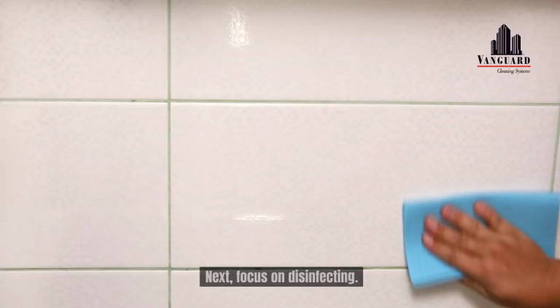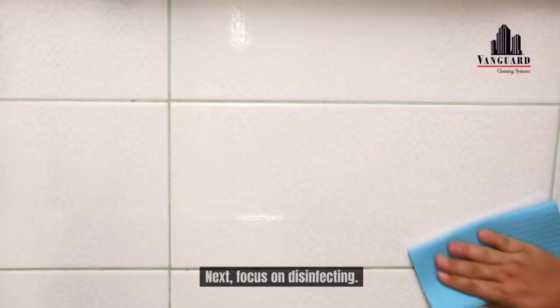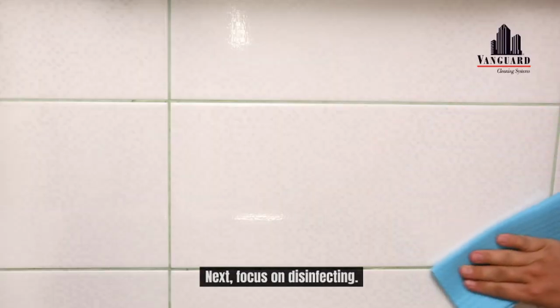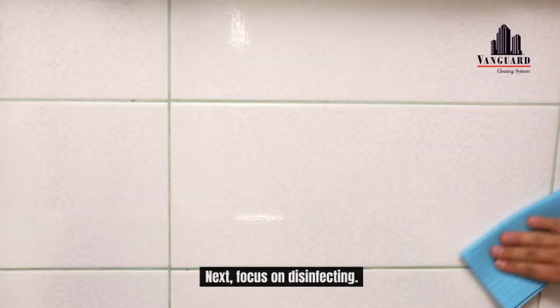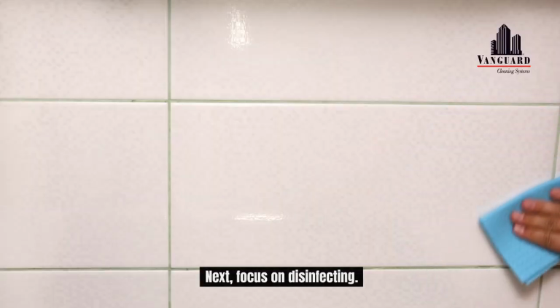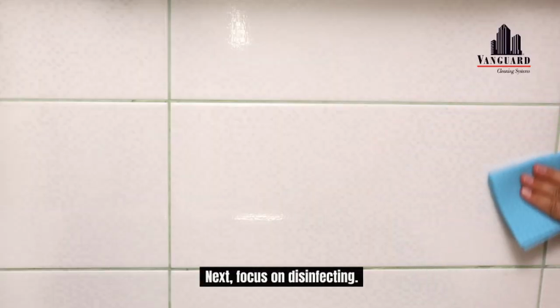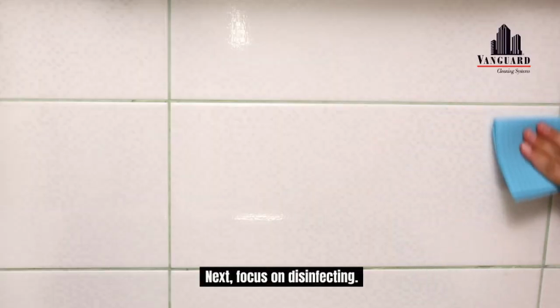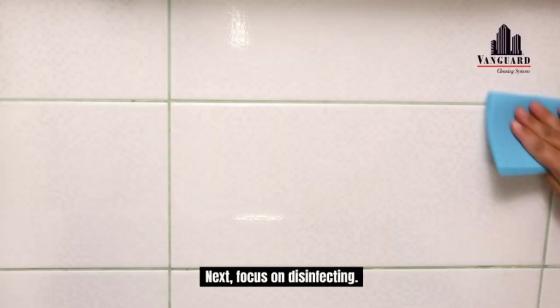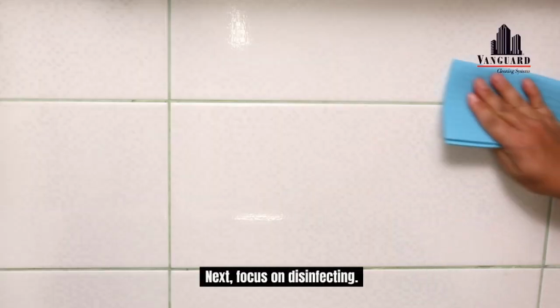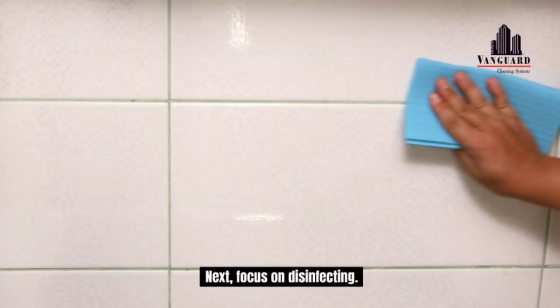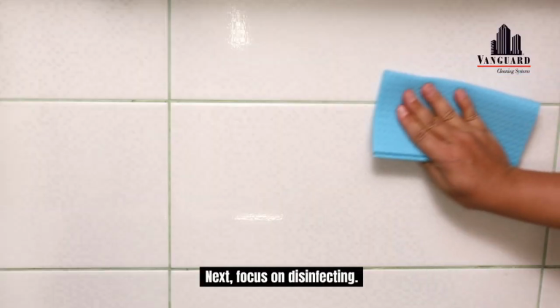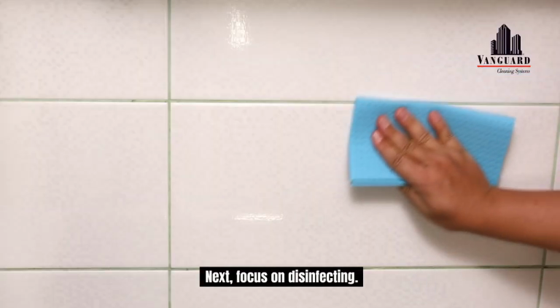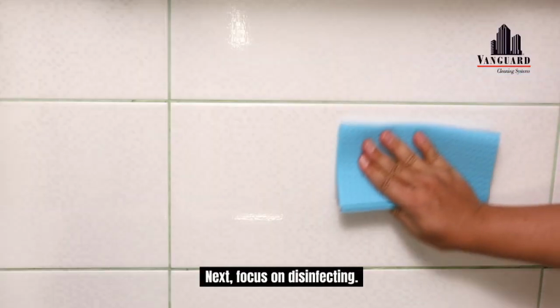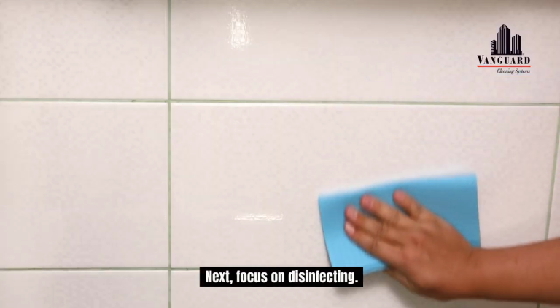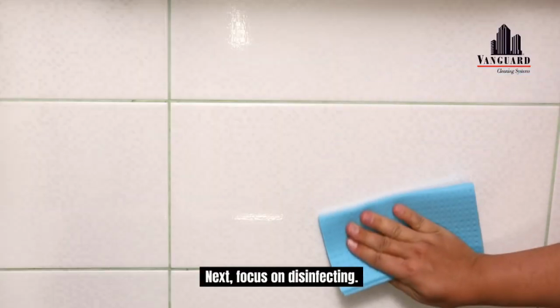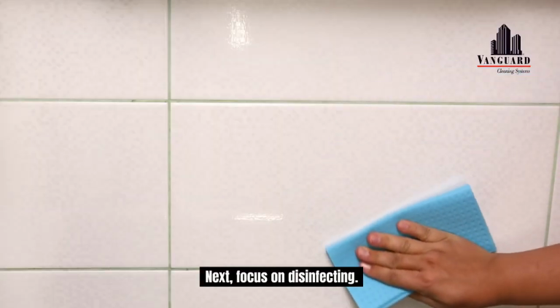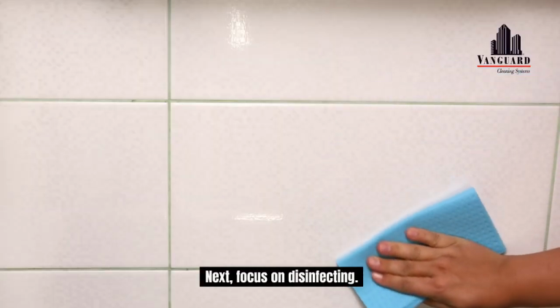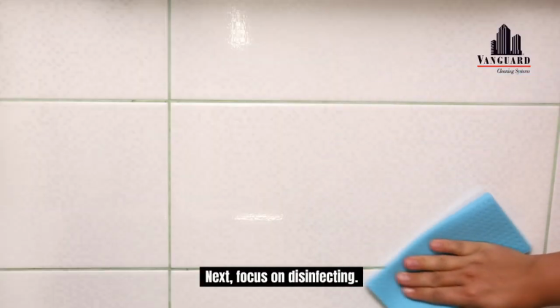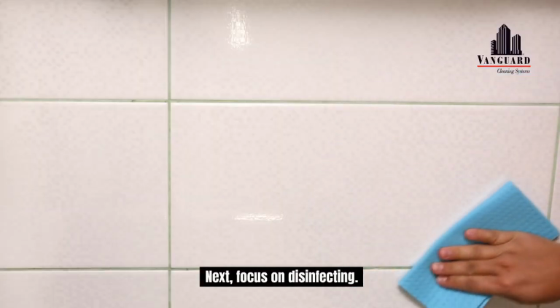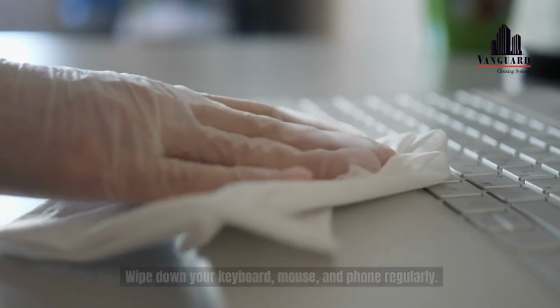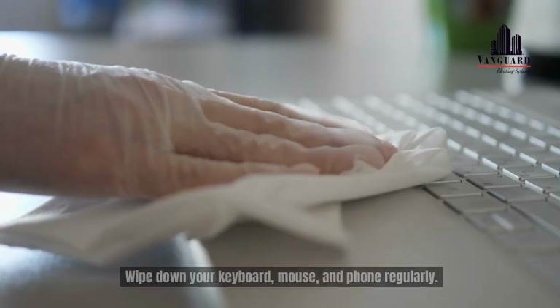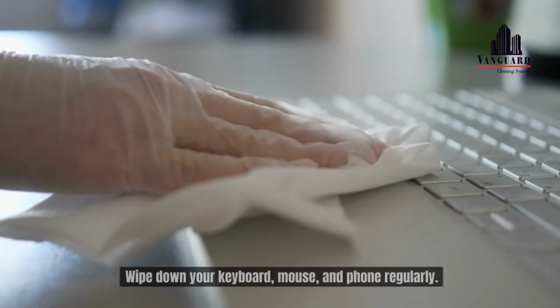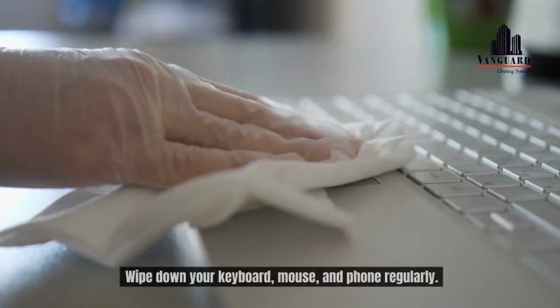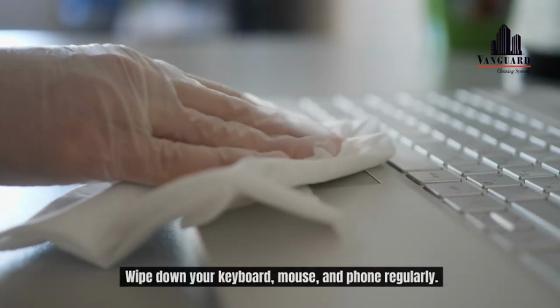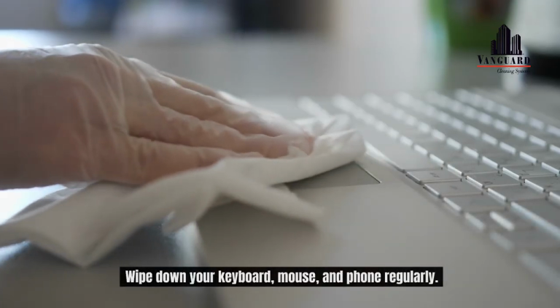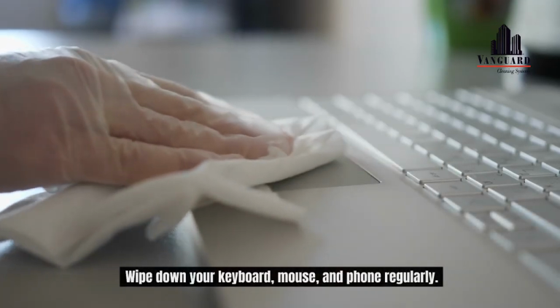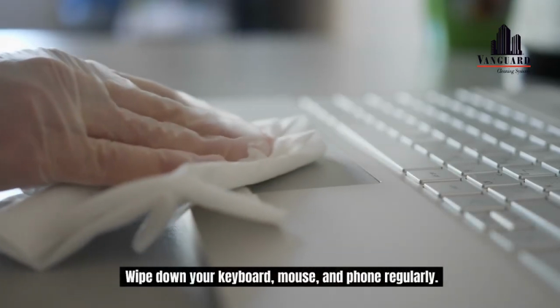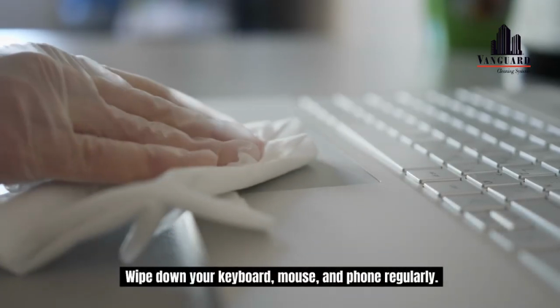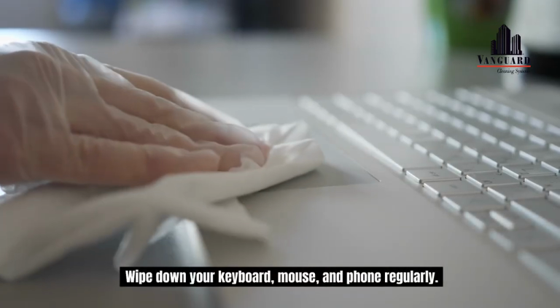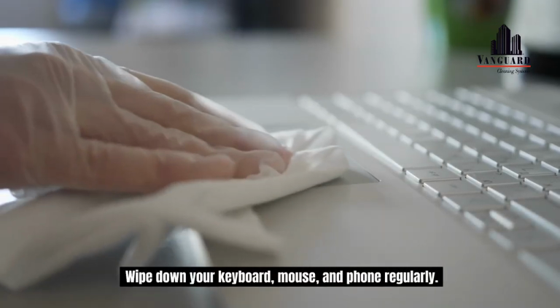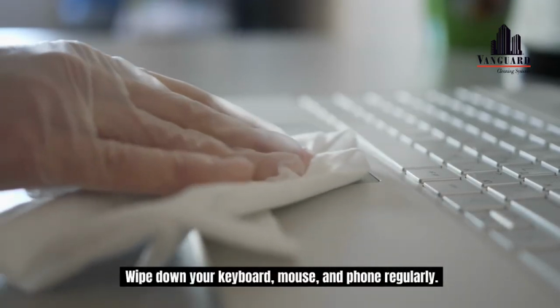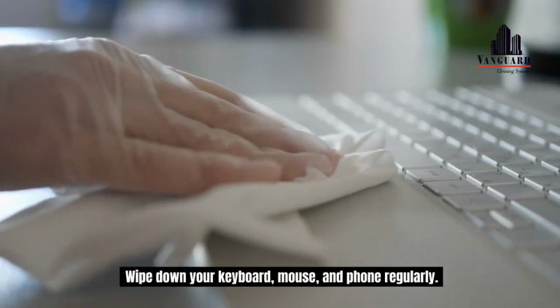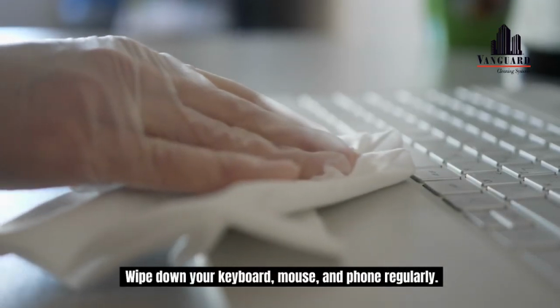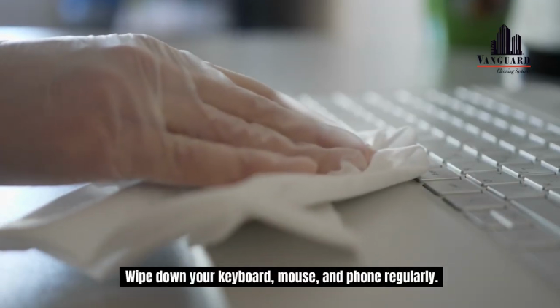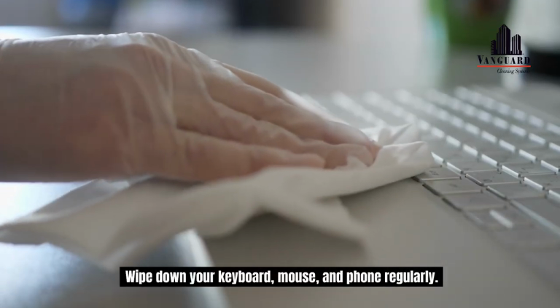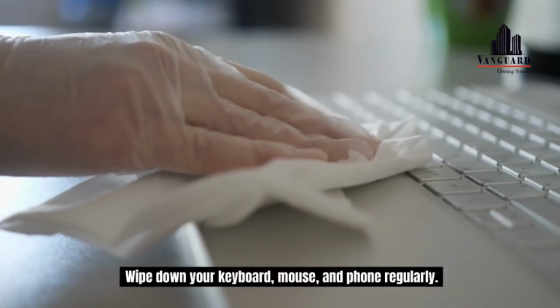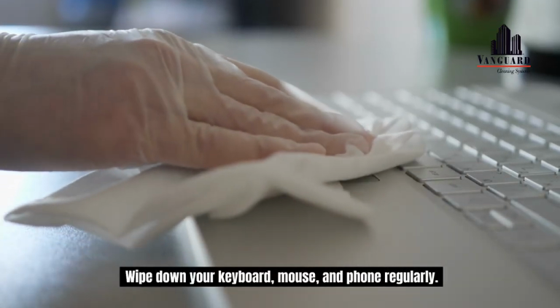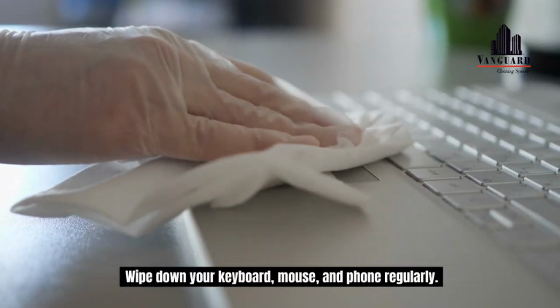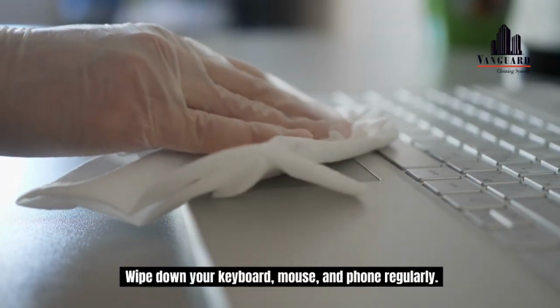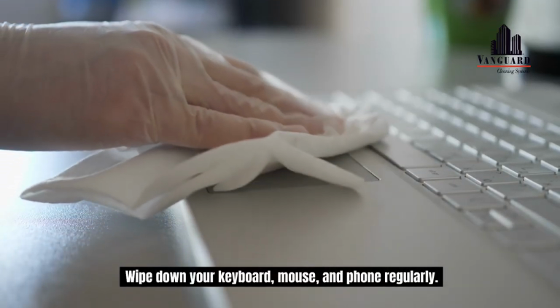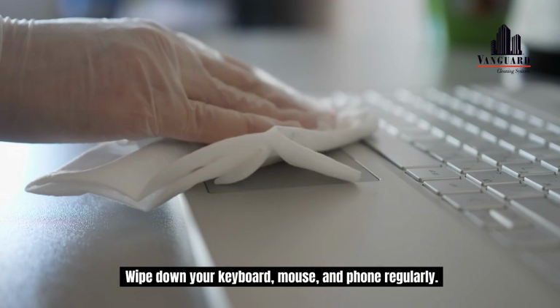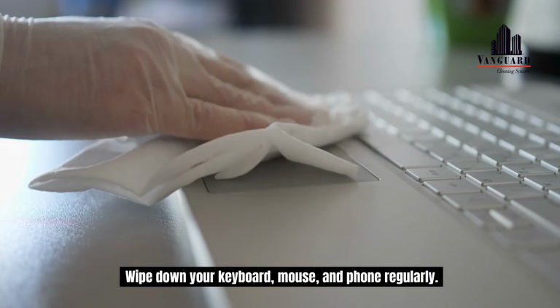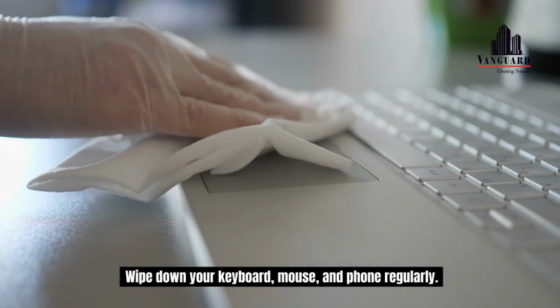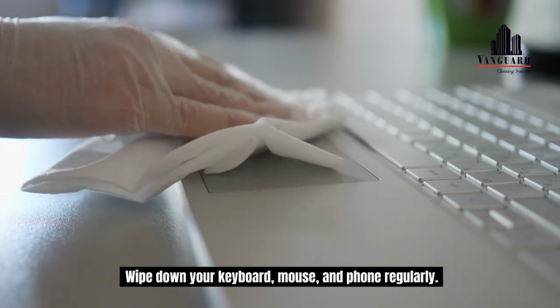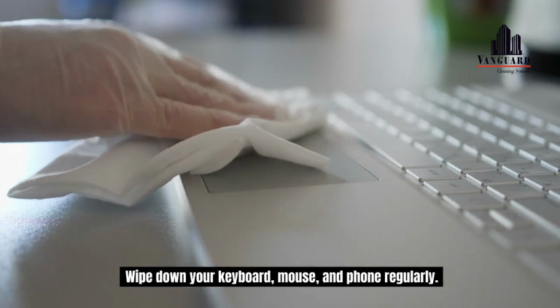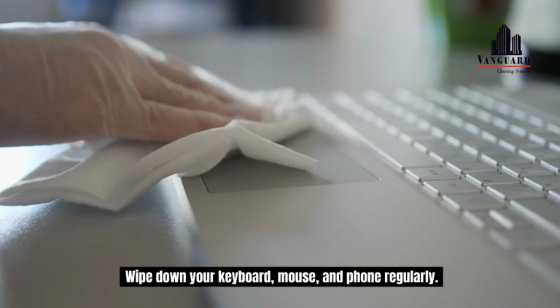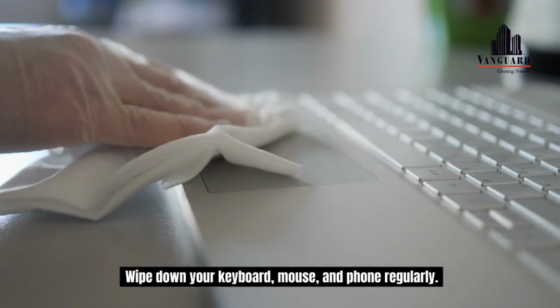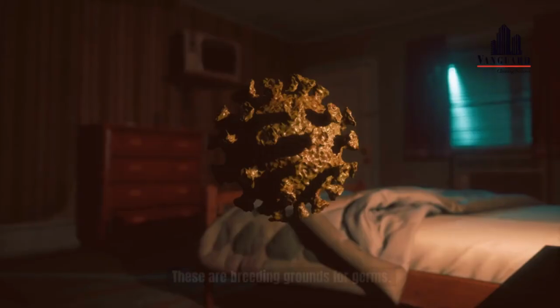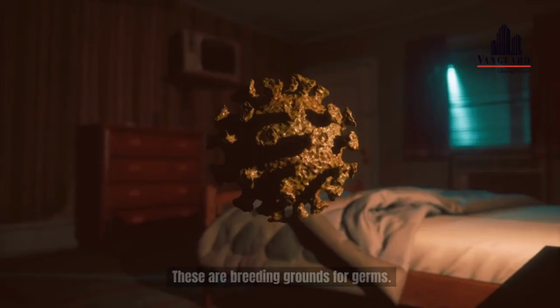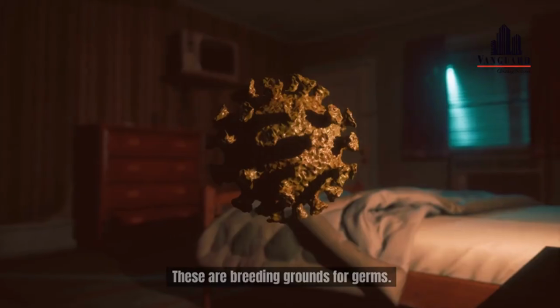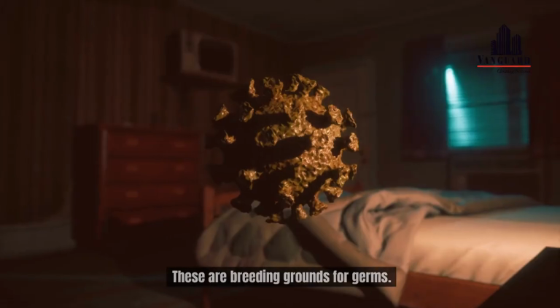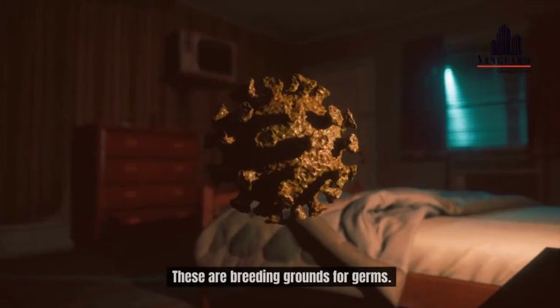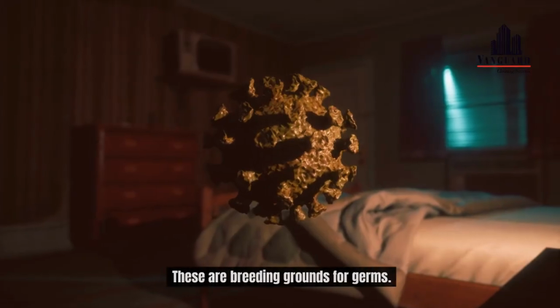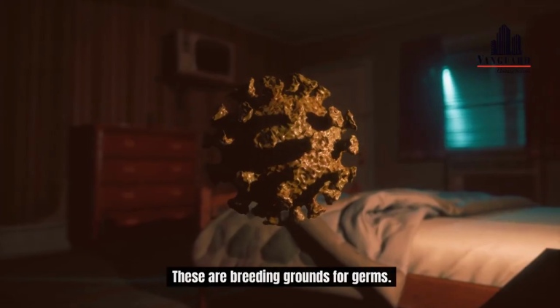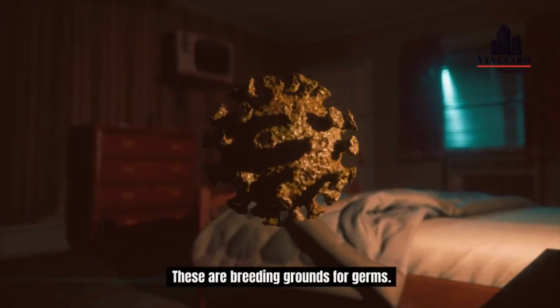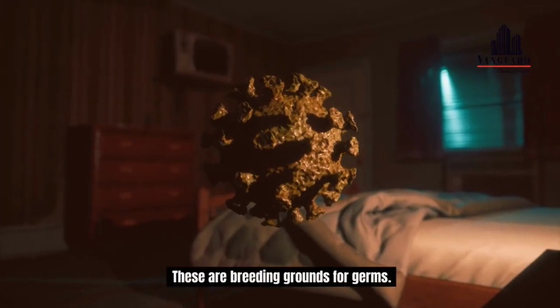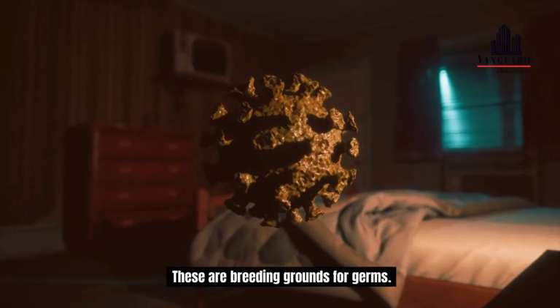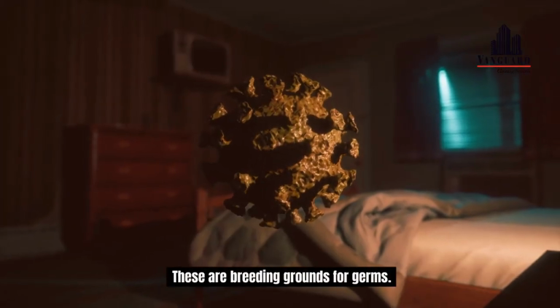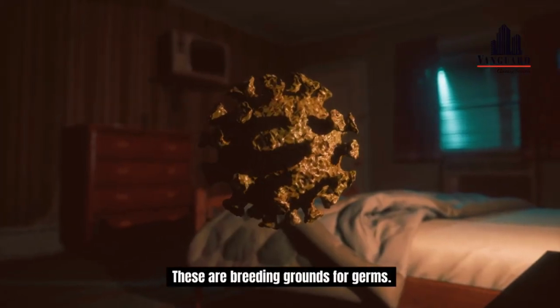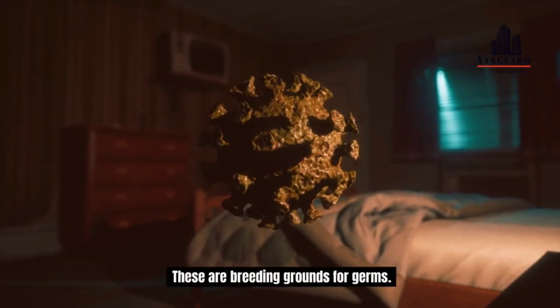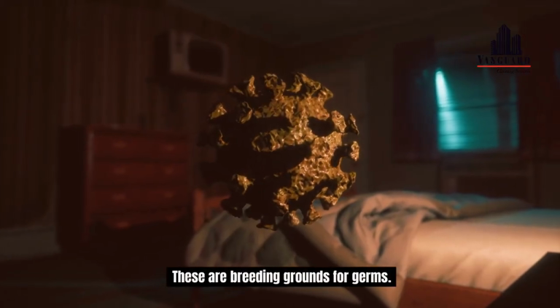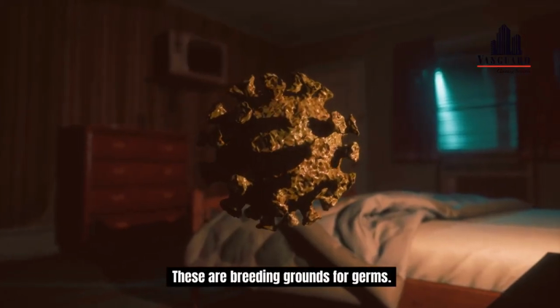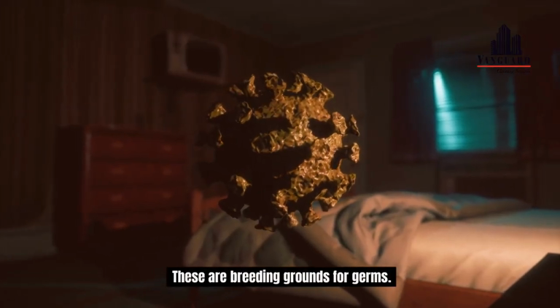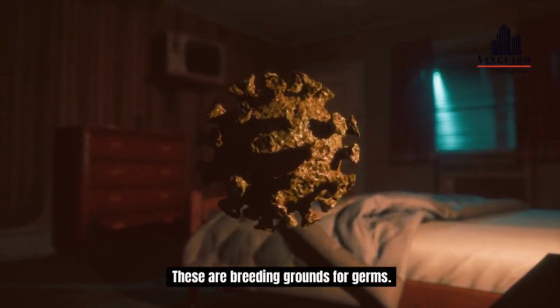Next, focus on disinfecting. Wipe down your keyboard, mouse, and phone regularly. These are breeding grounds for germs.